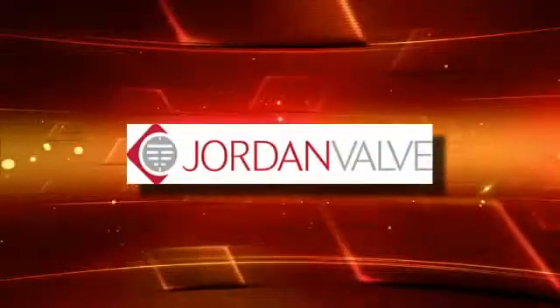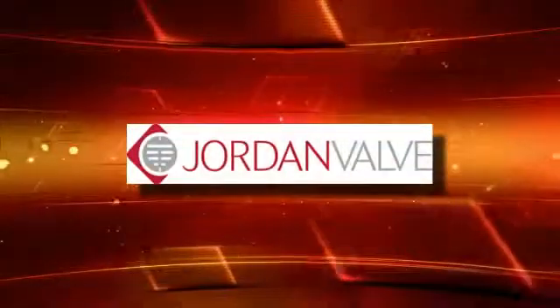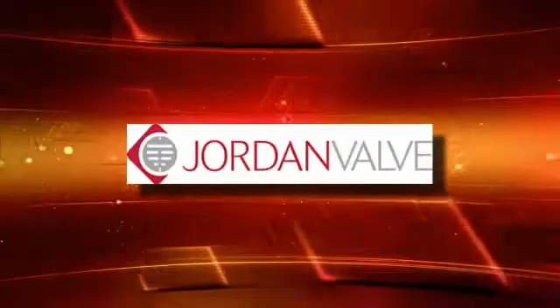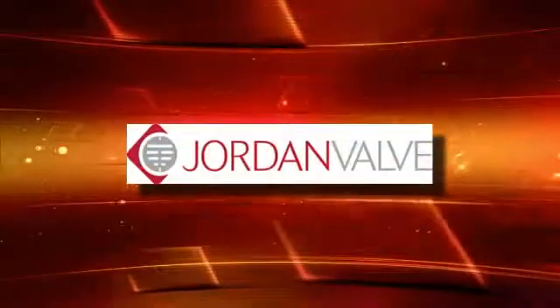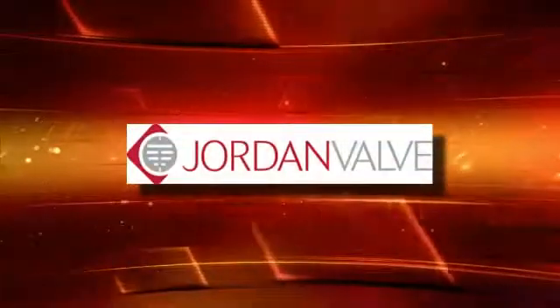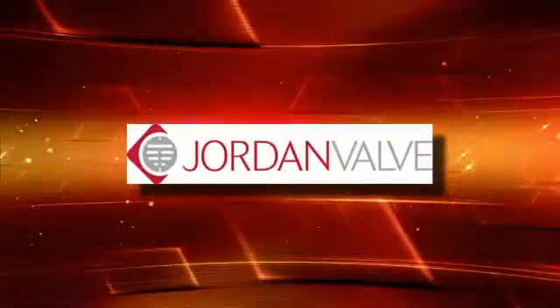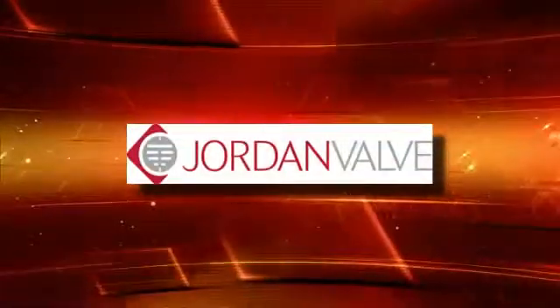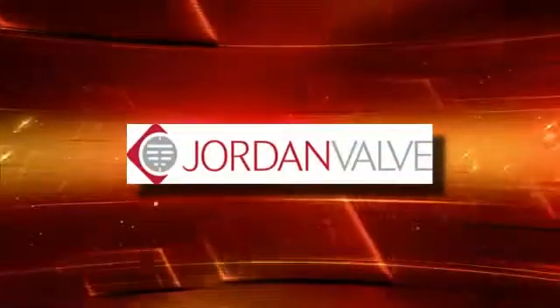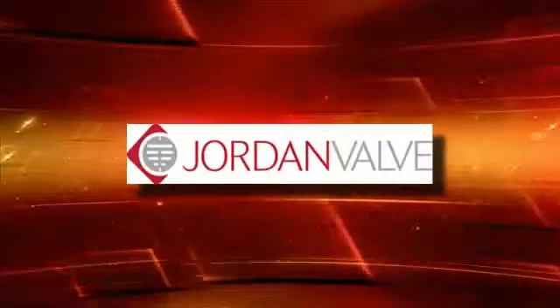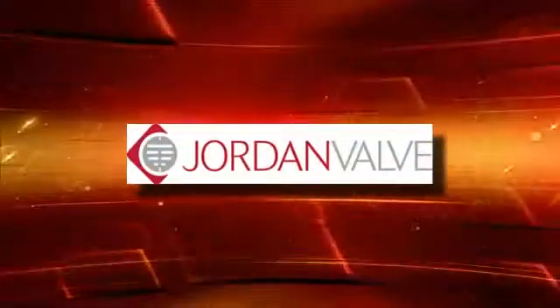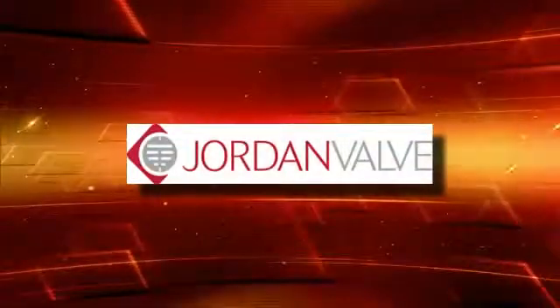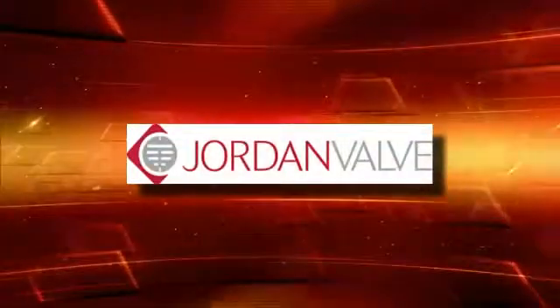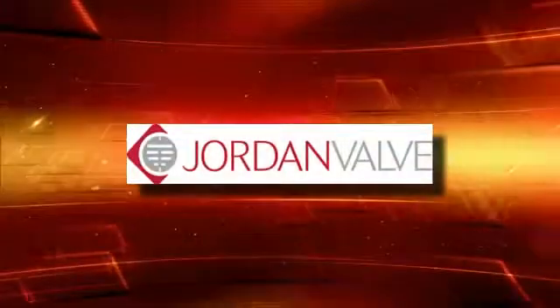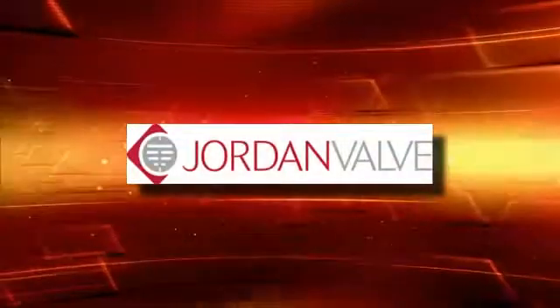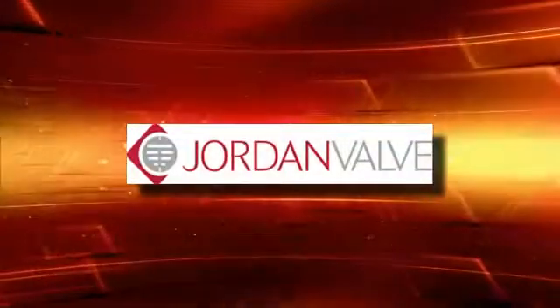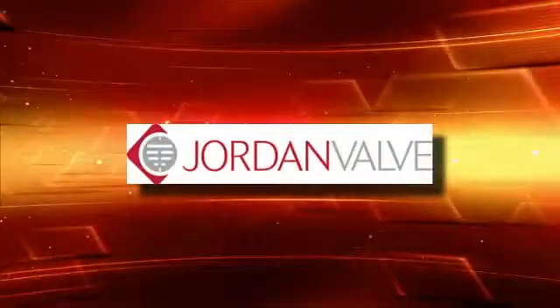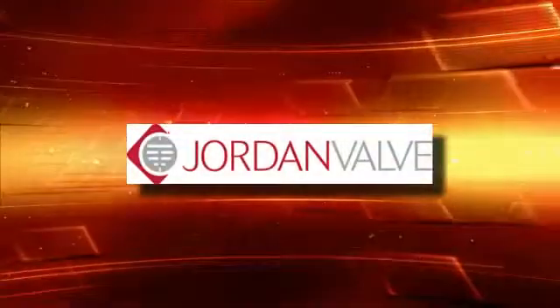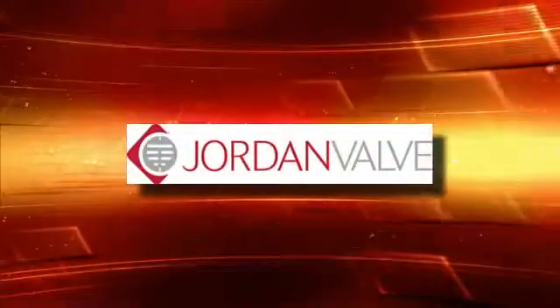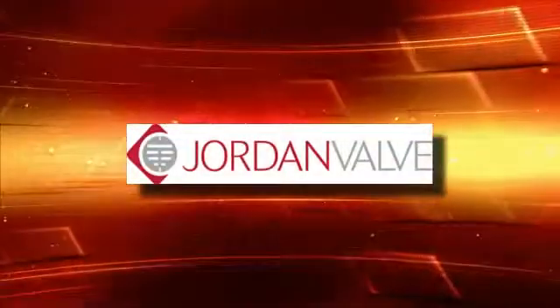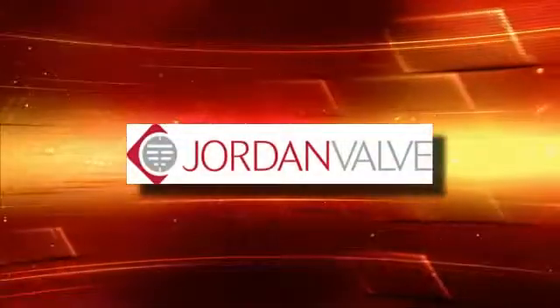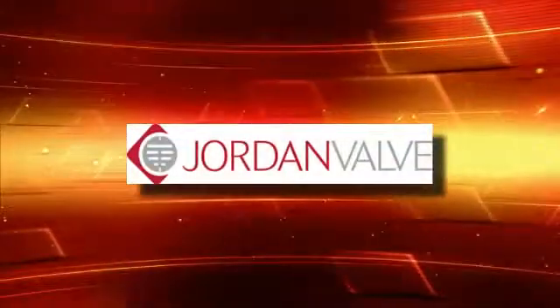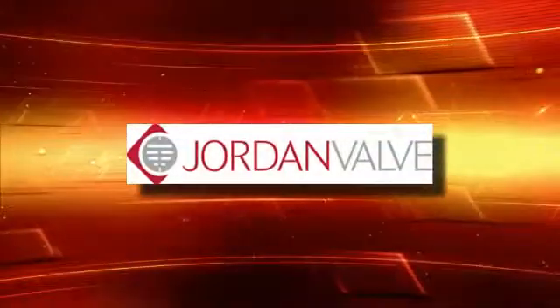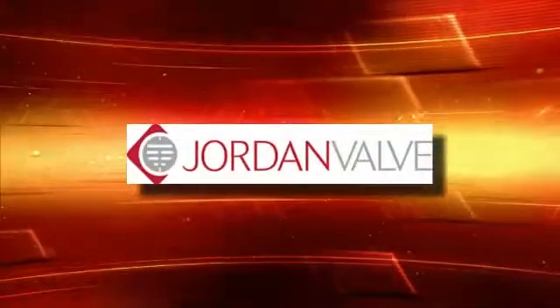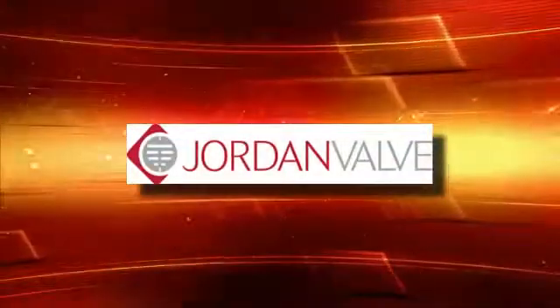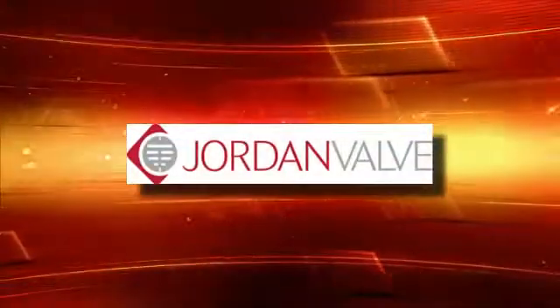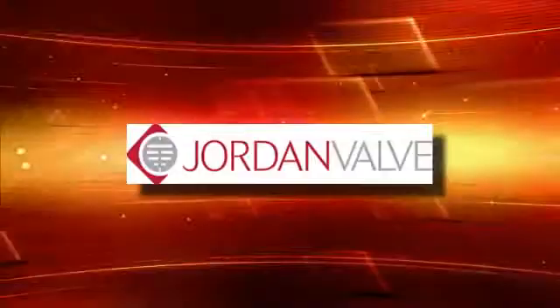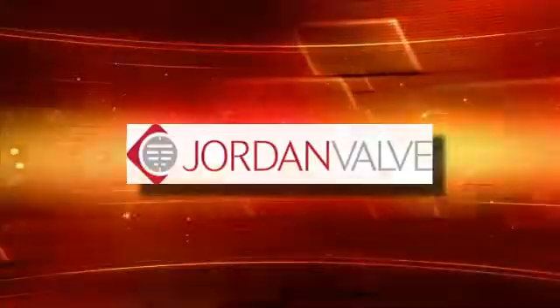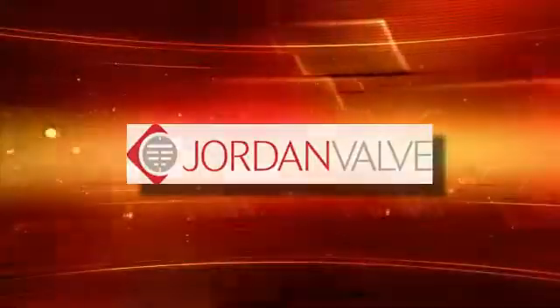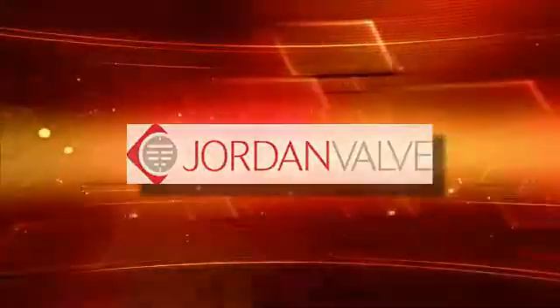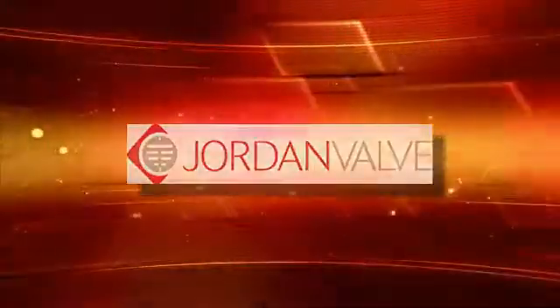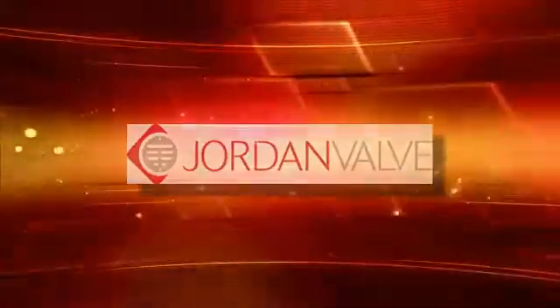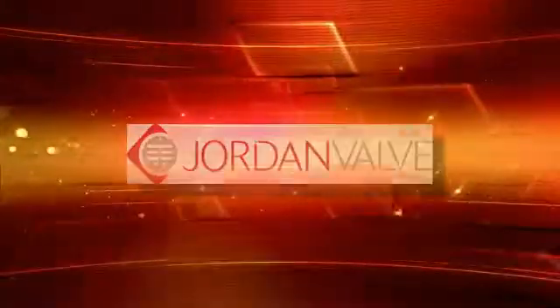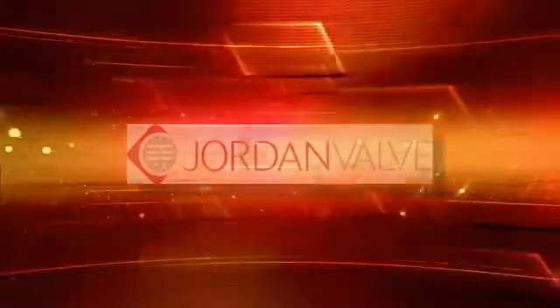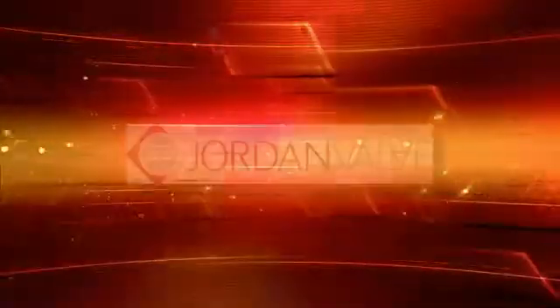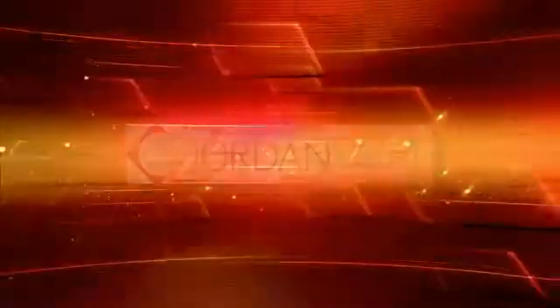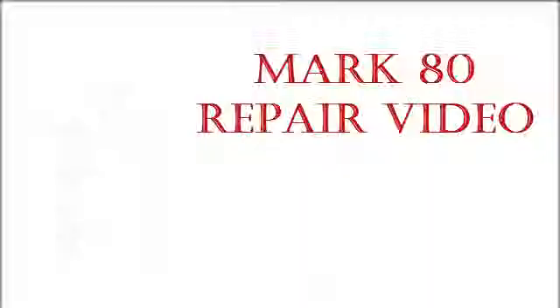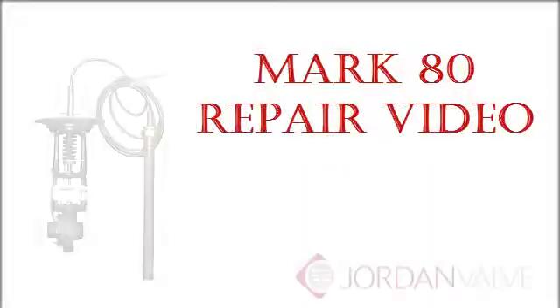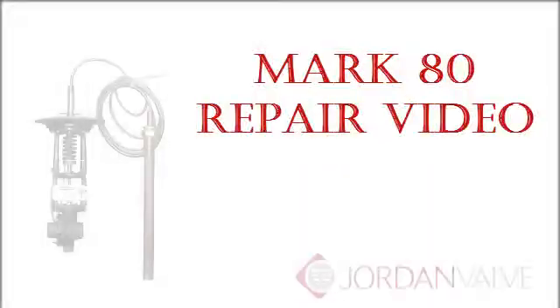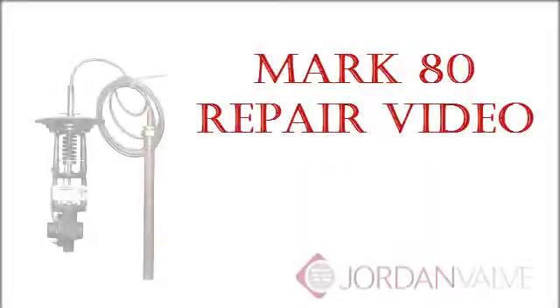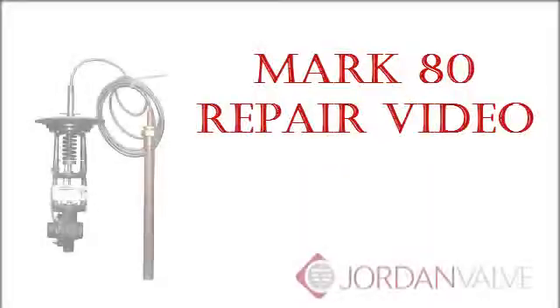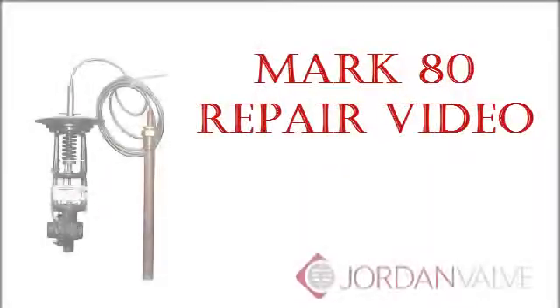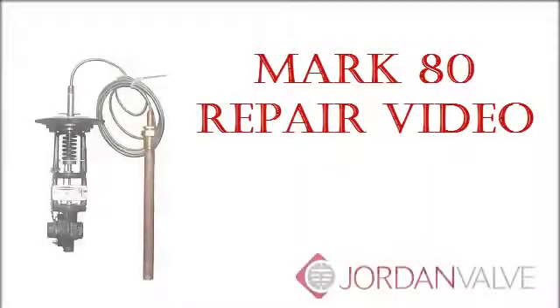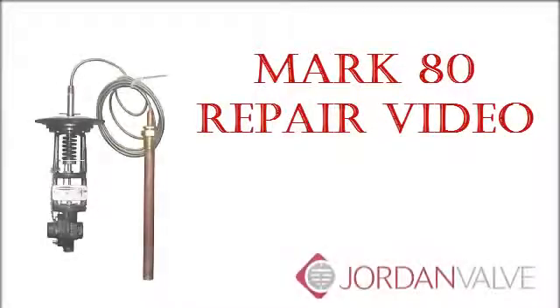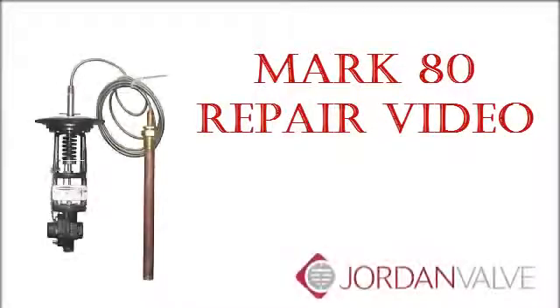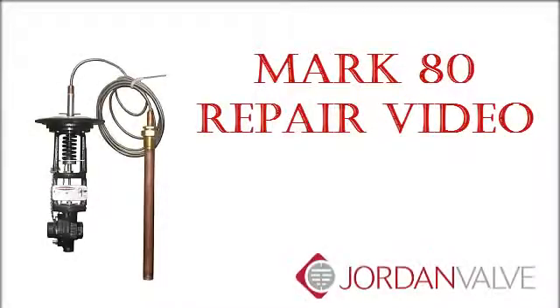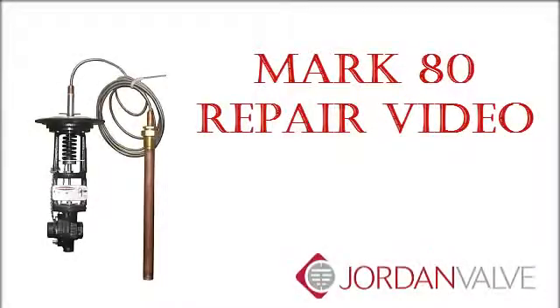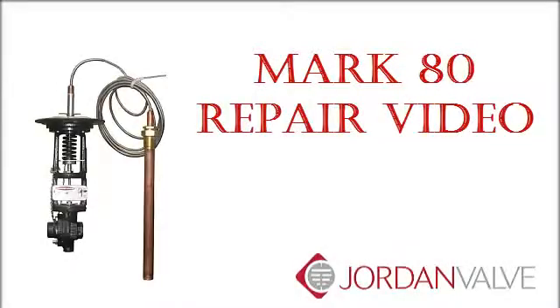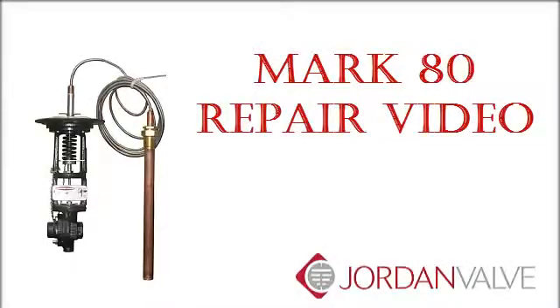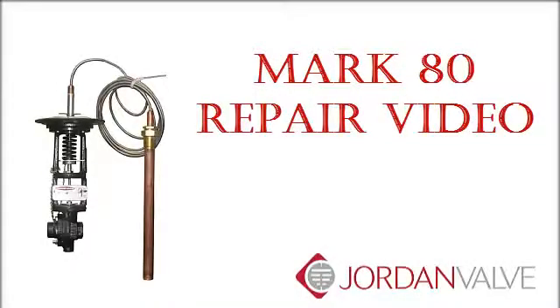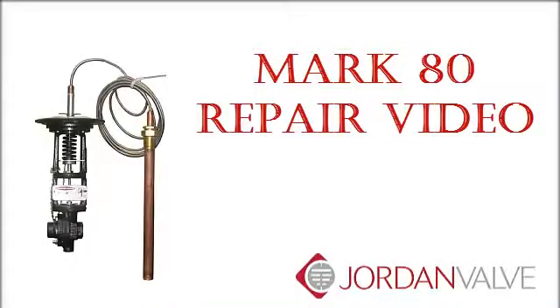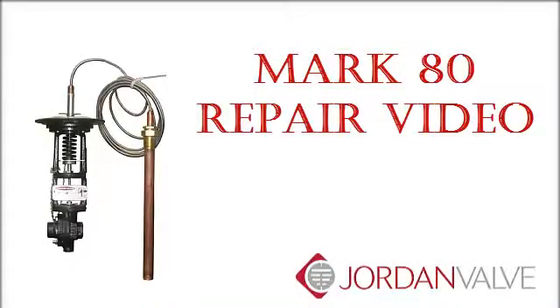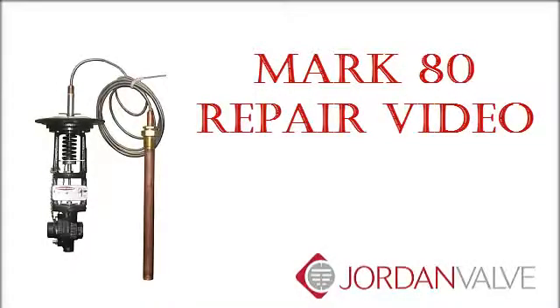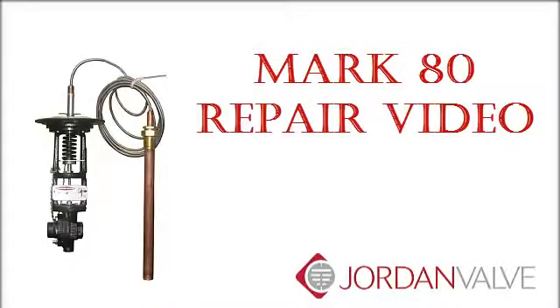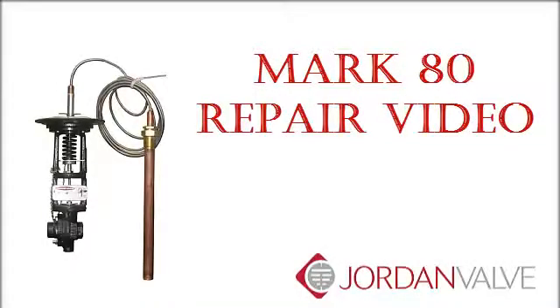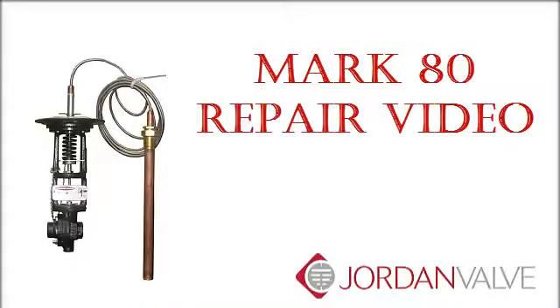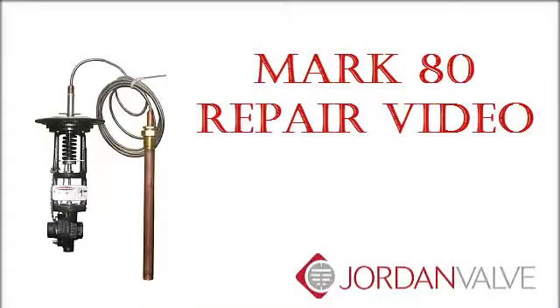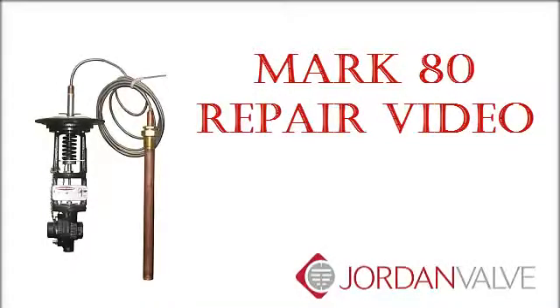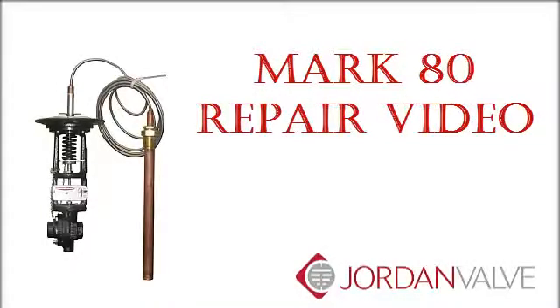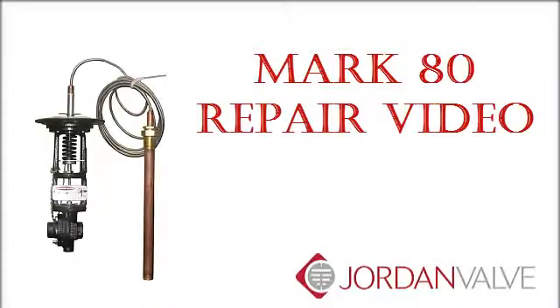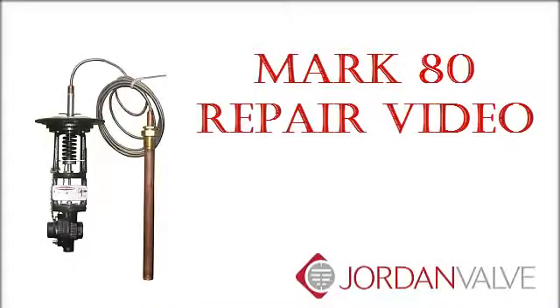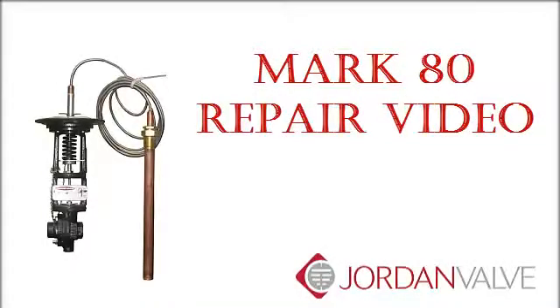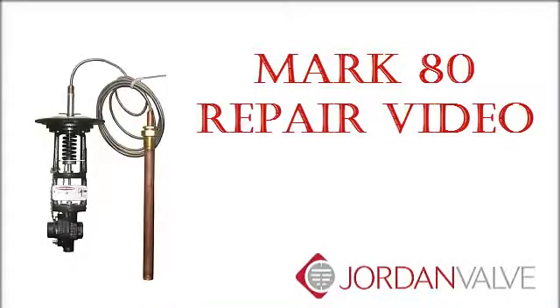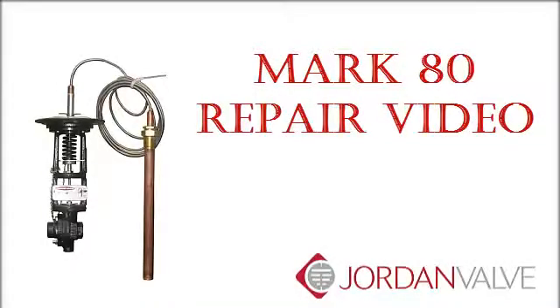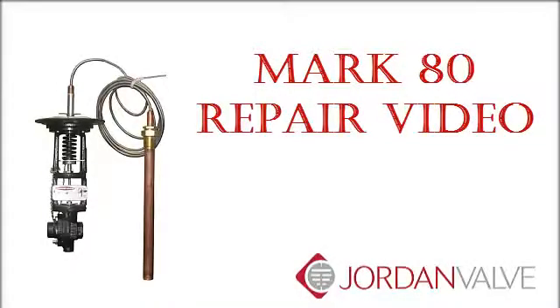Welcome to Jordan Valve Maintenance Videos. This is a Mark 80 repair video.